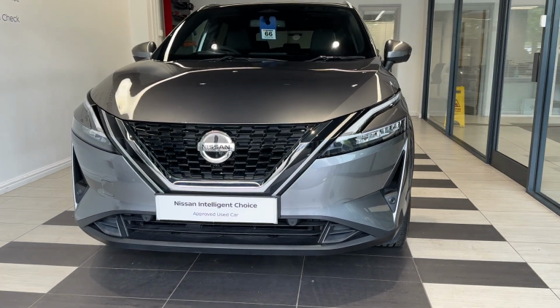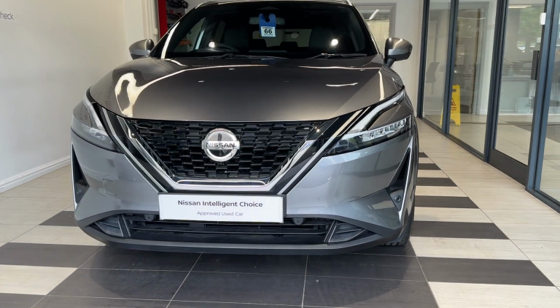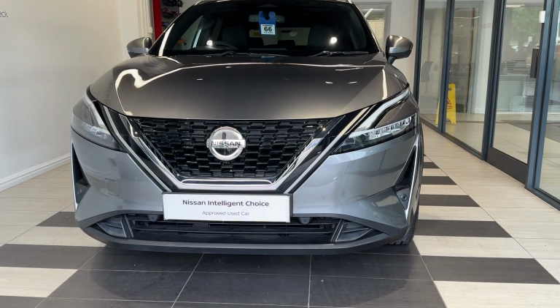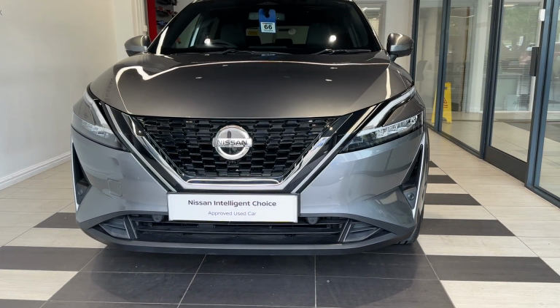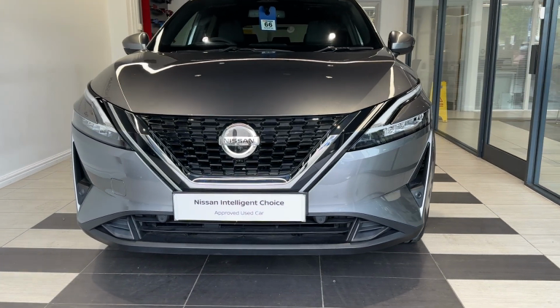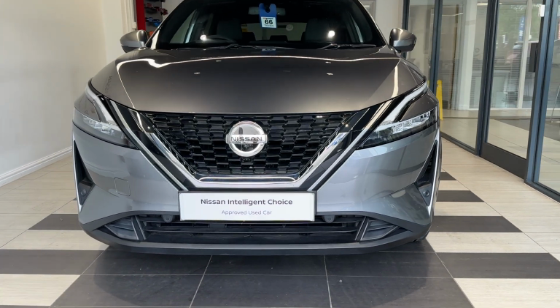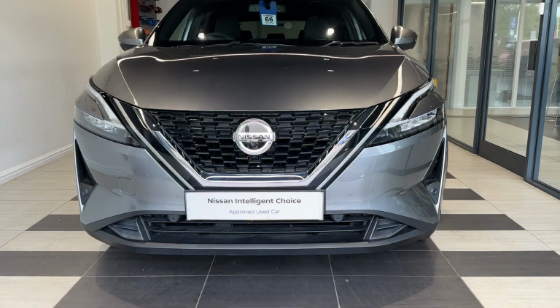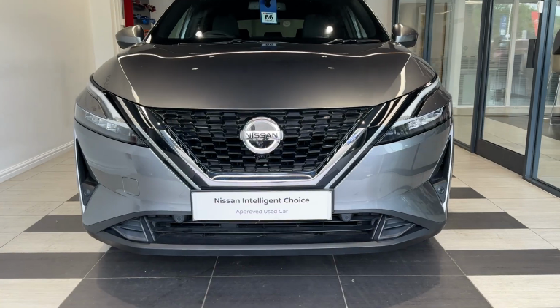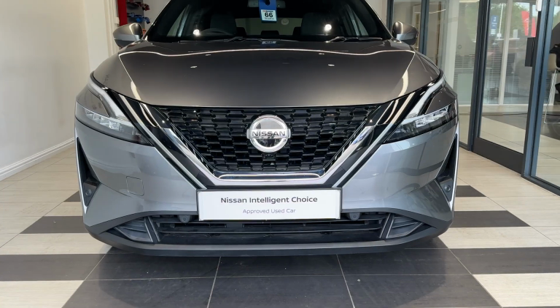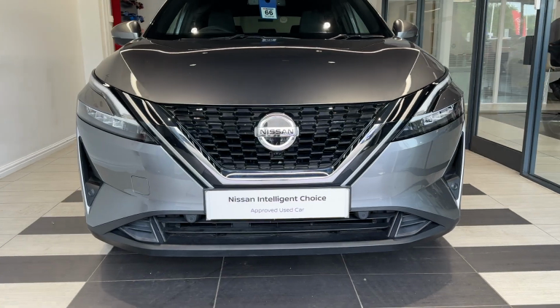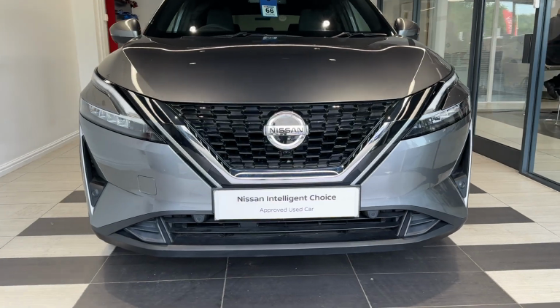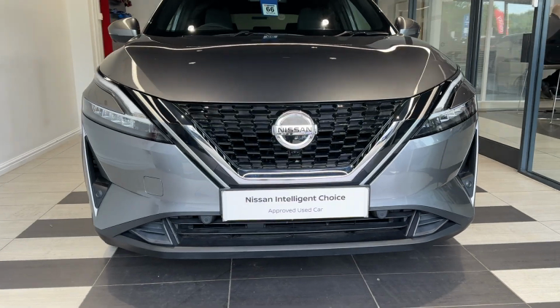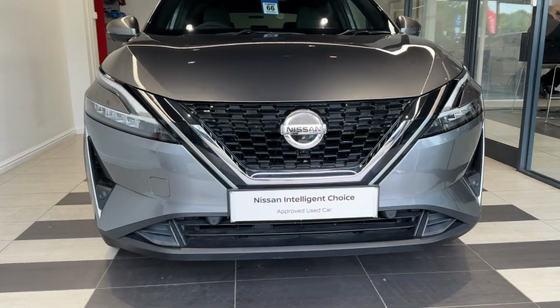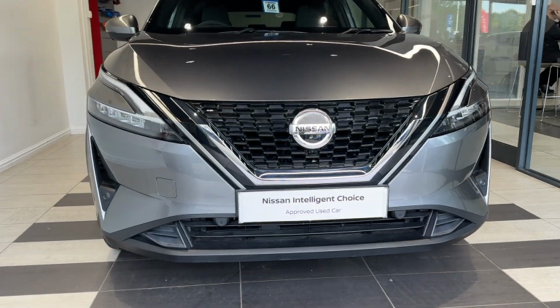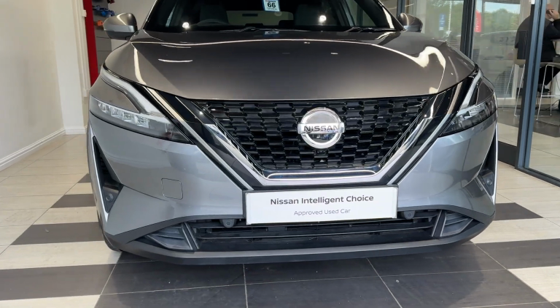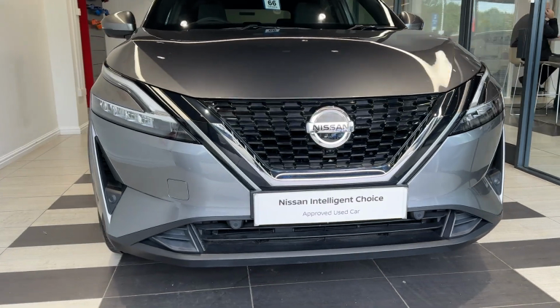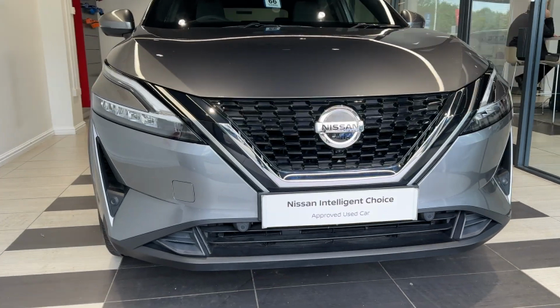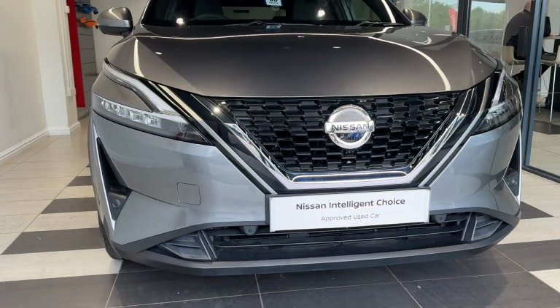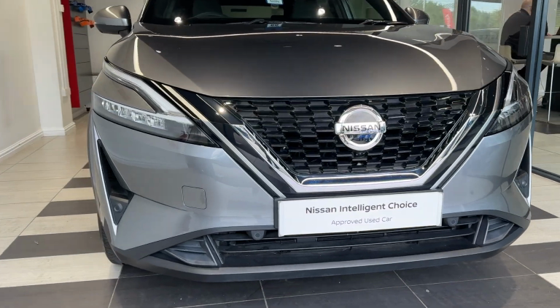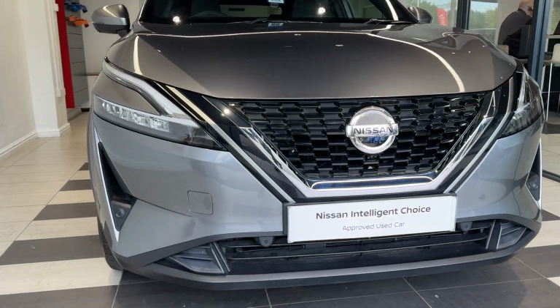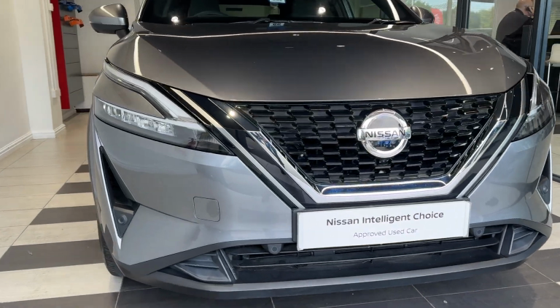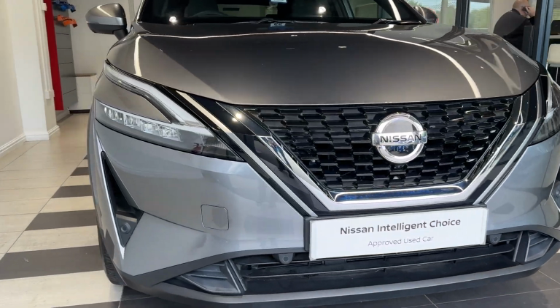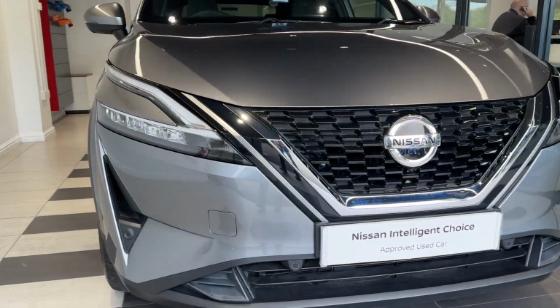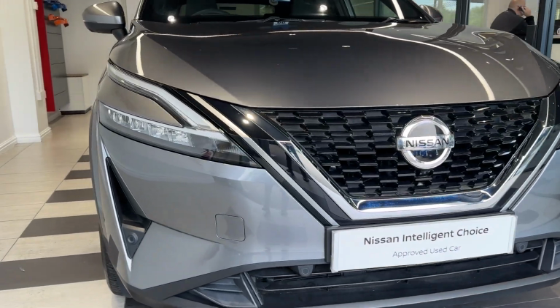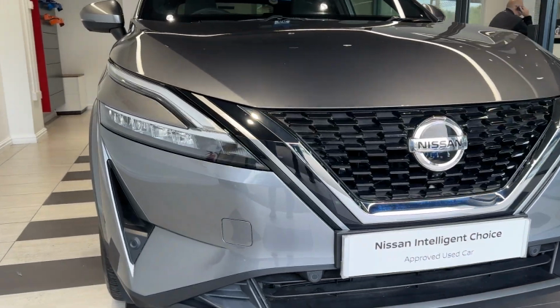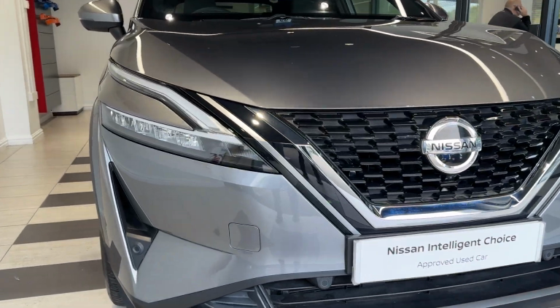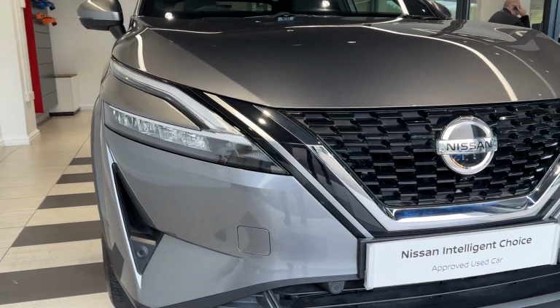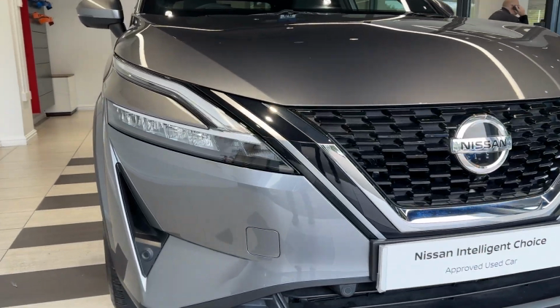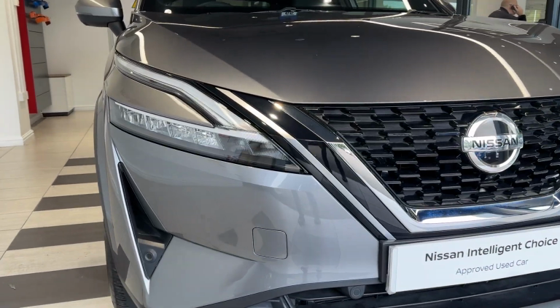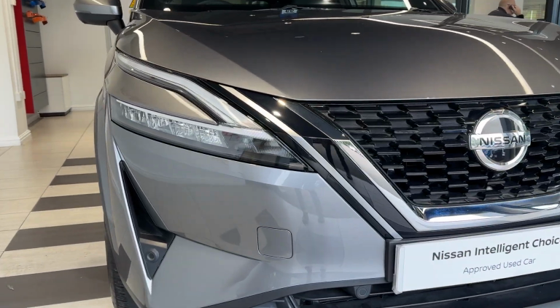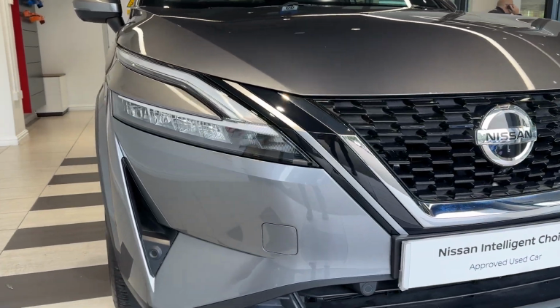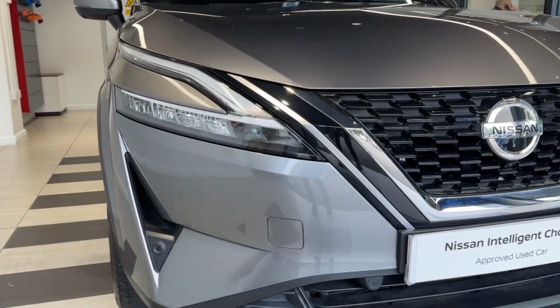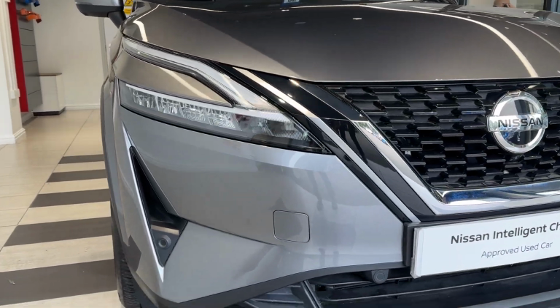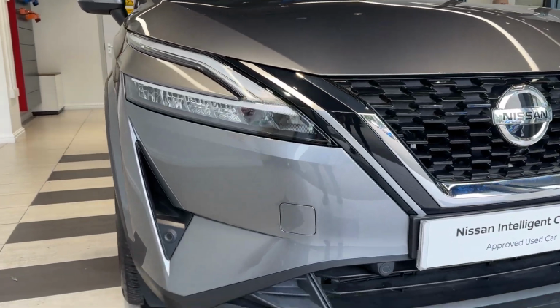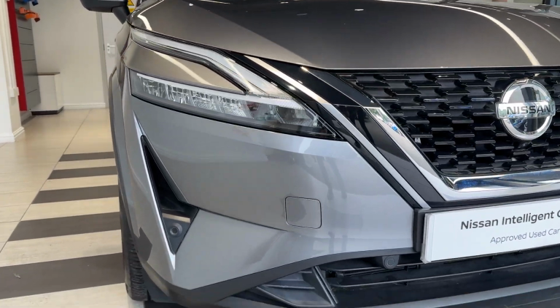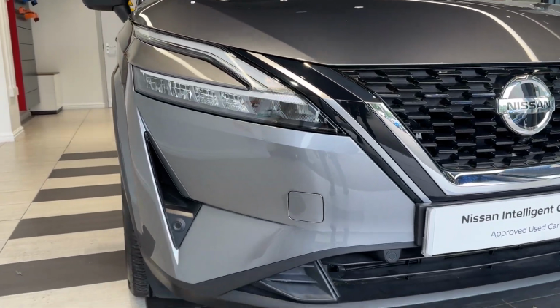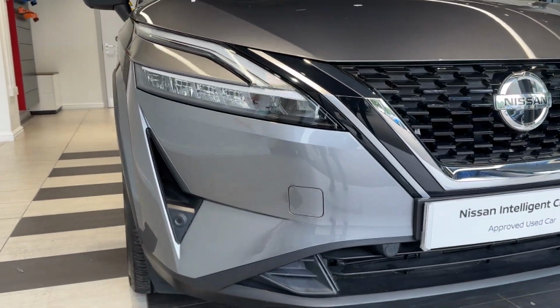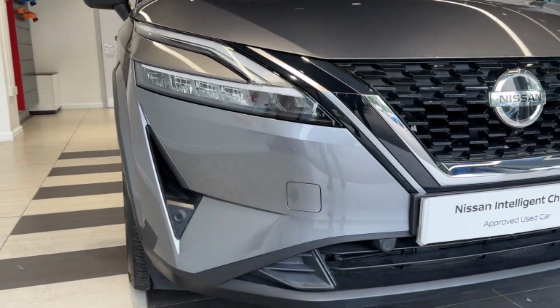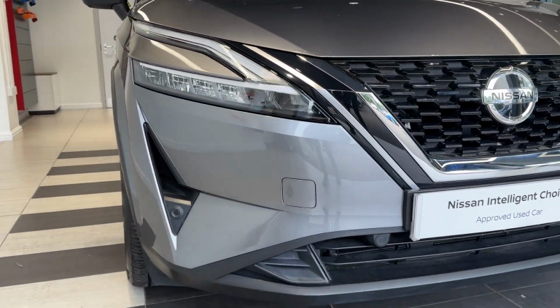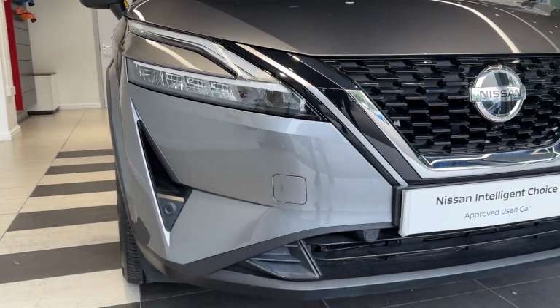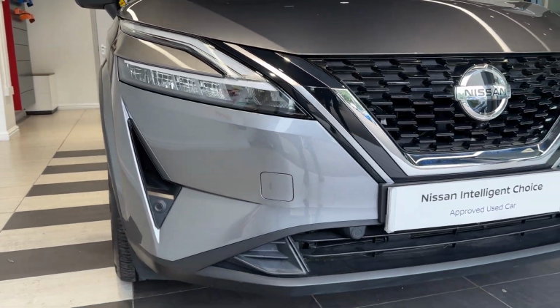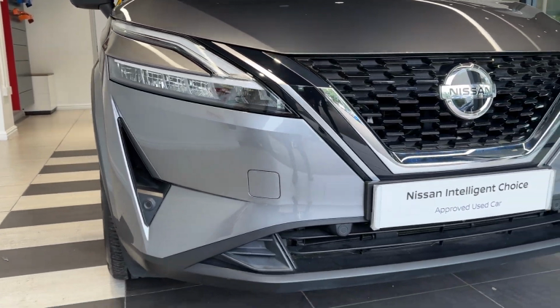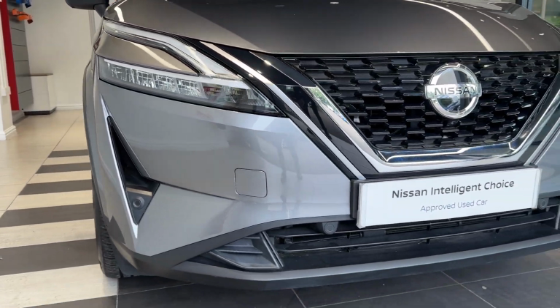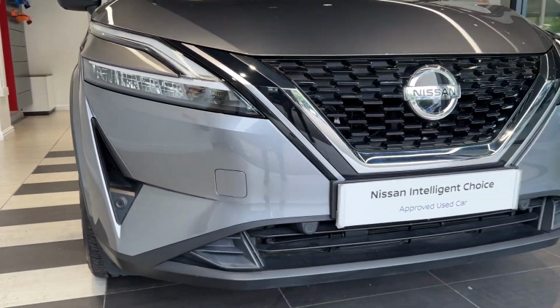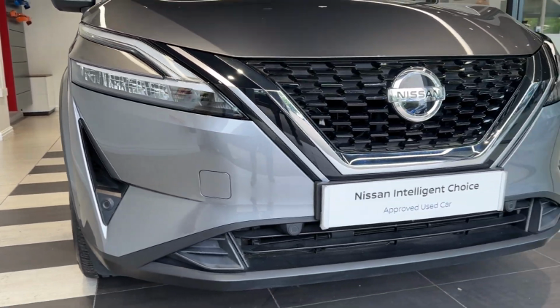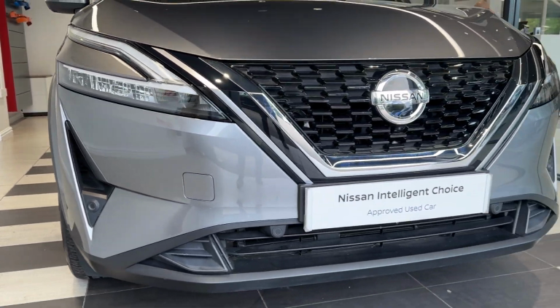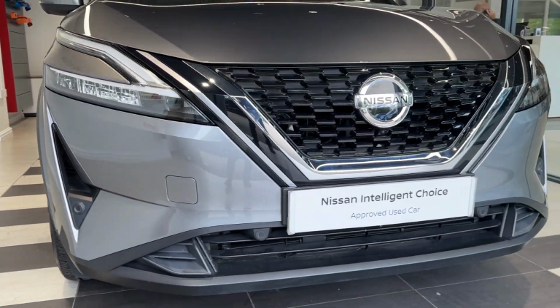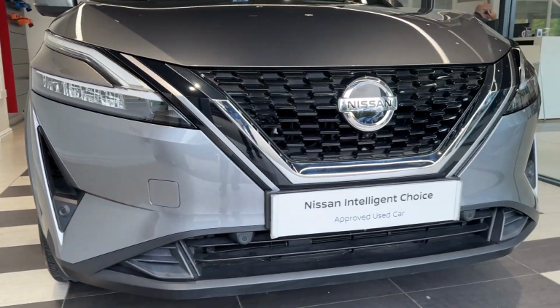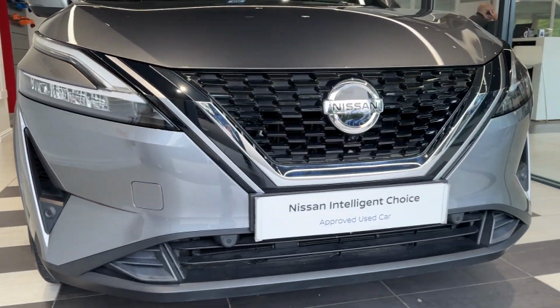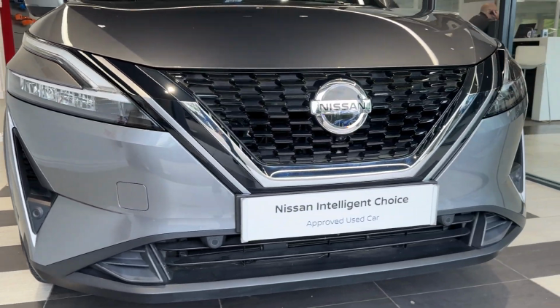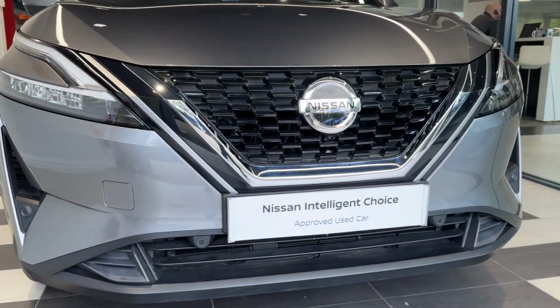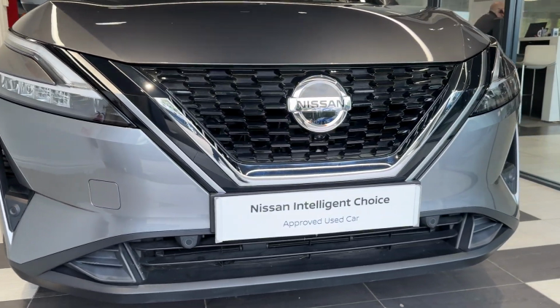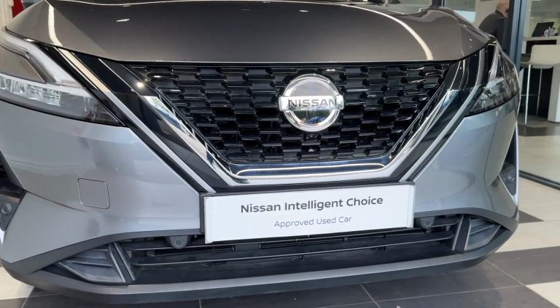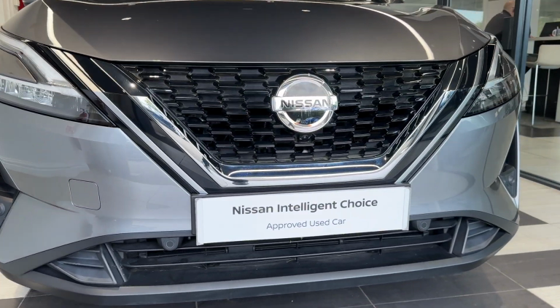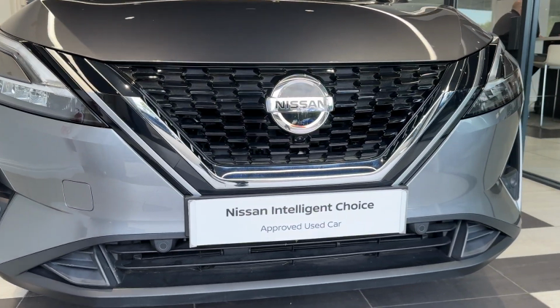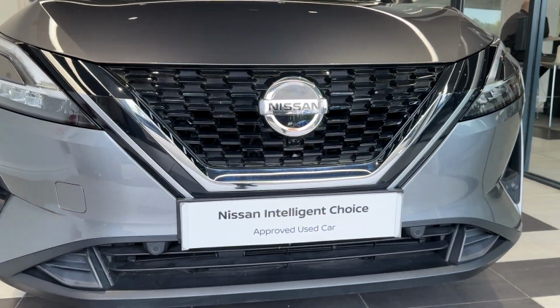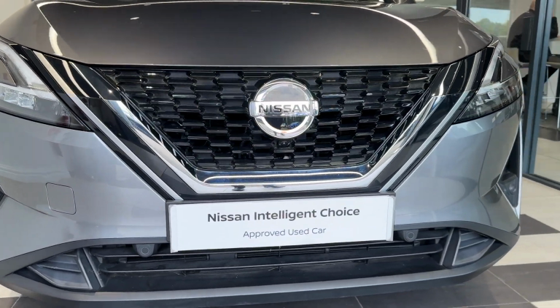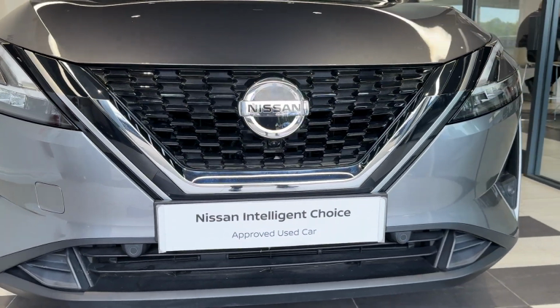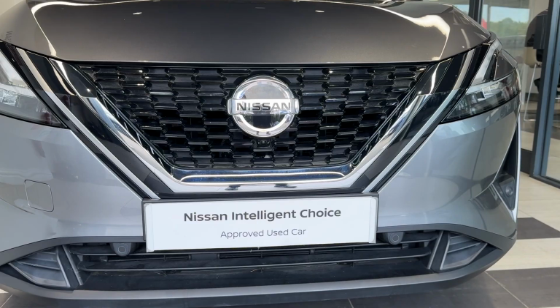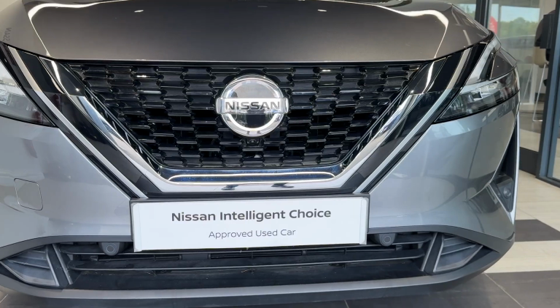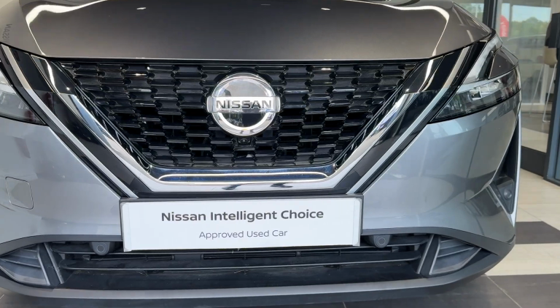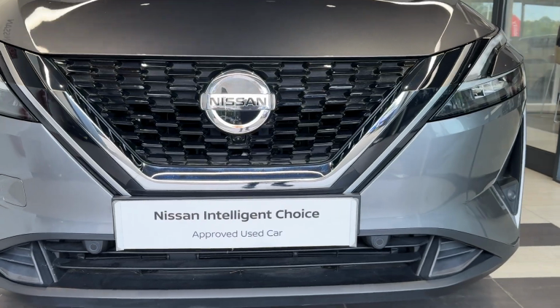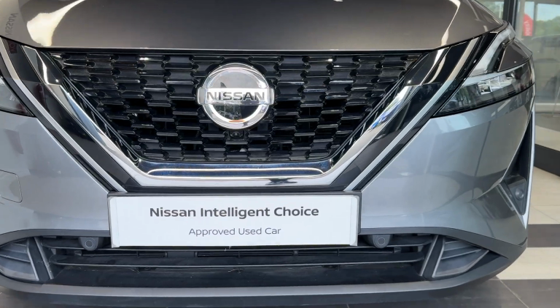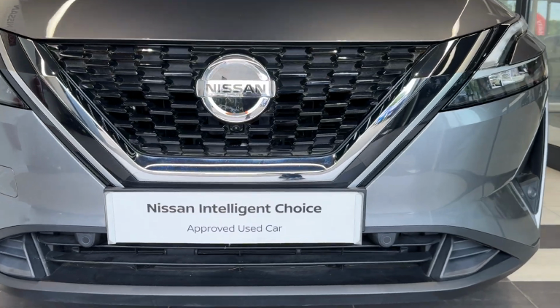Here we are up front. We have LED headlights, front parking sensors, and a front camera.